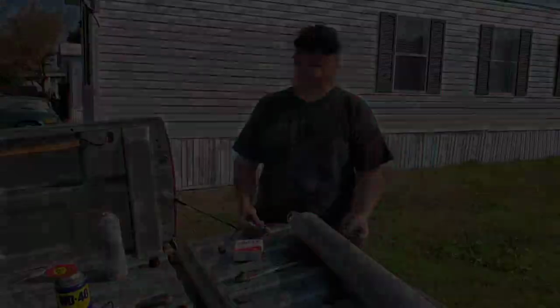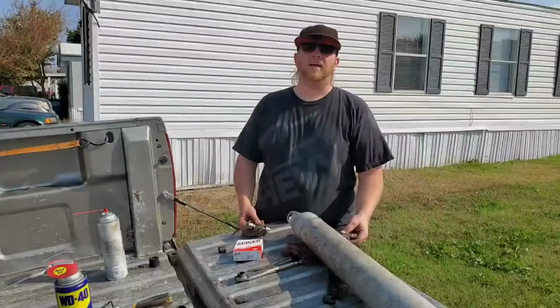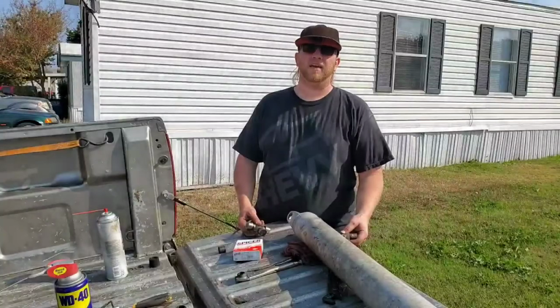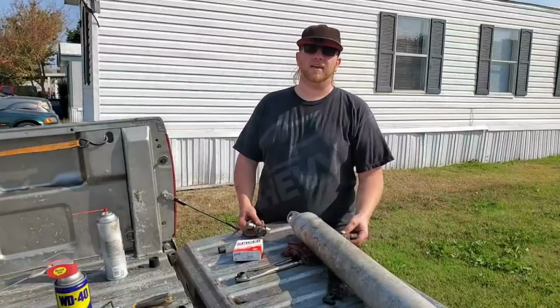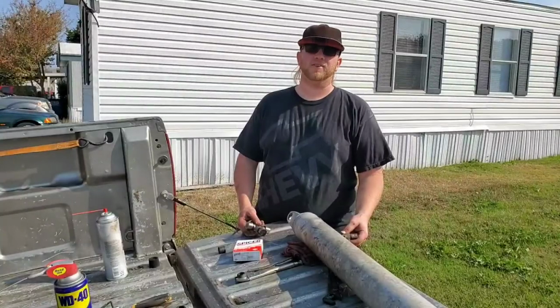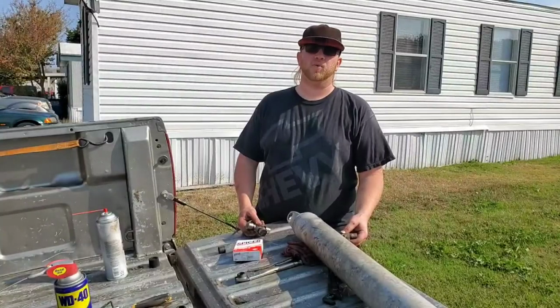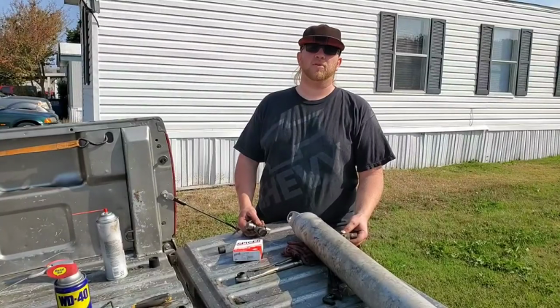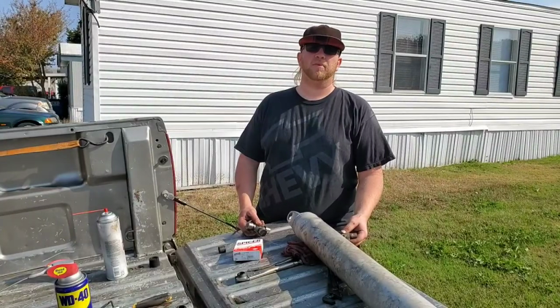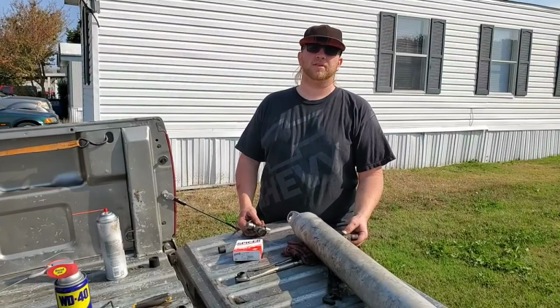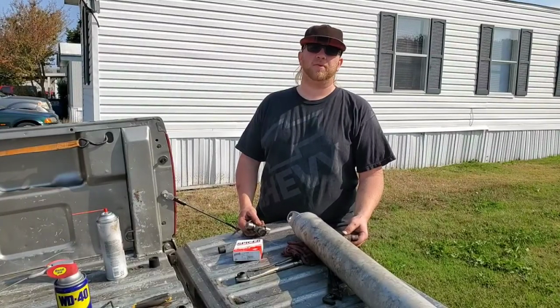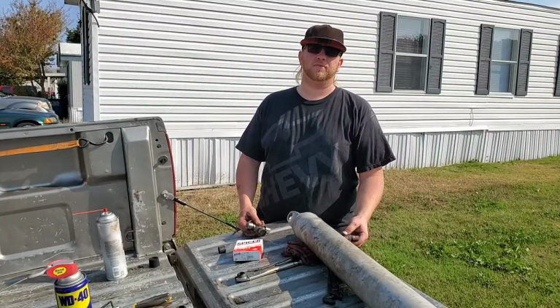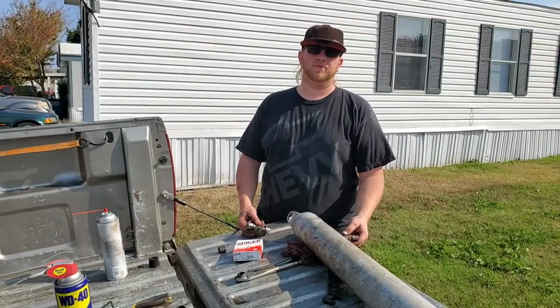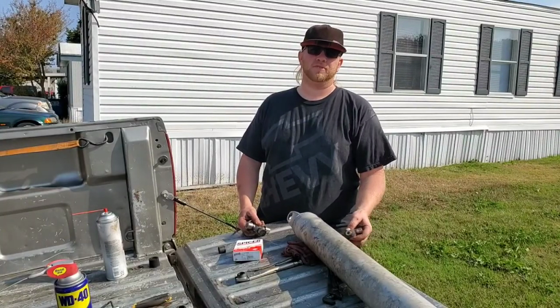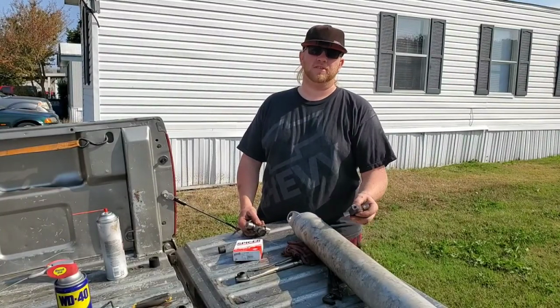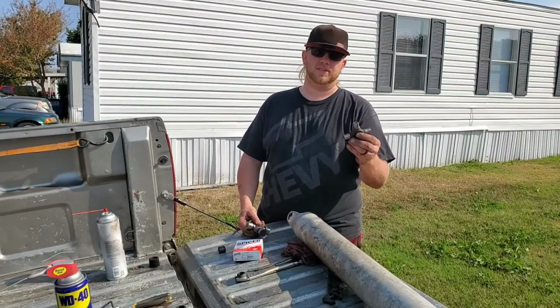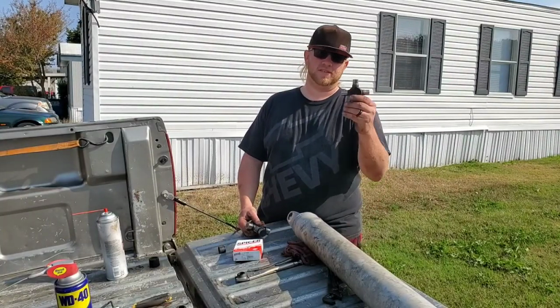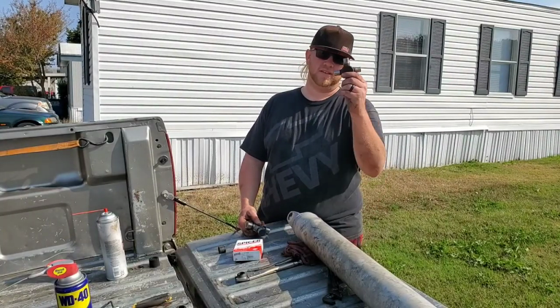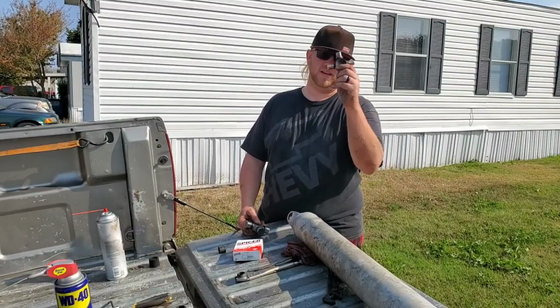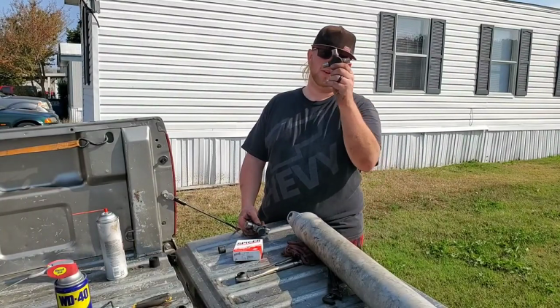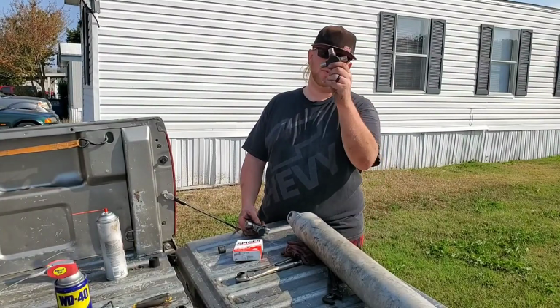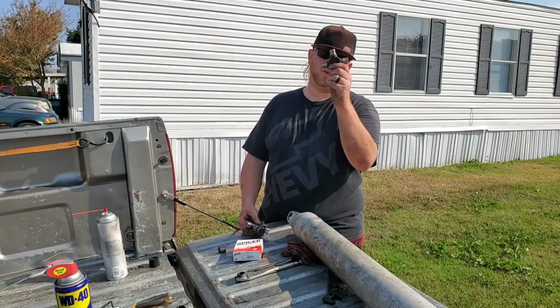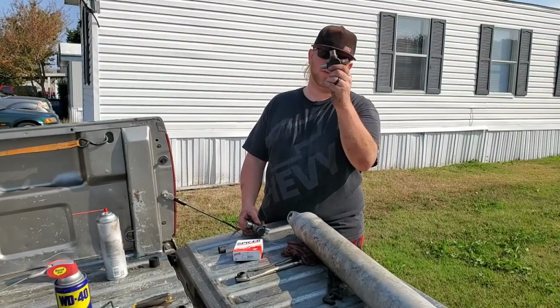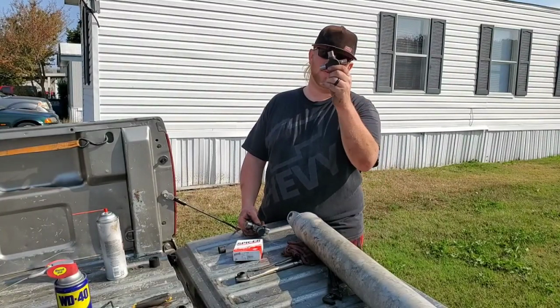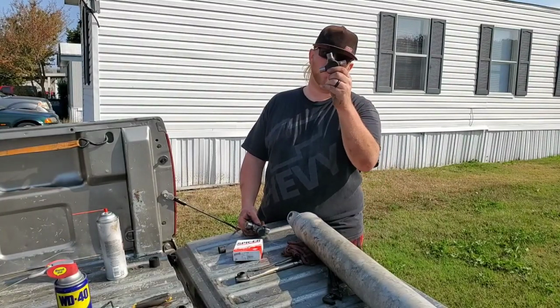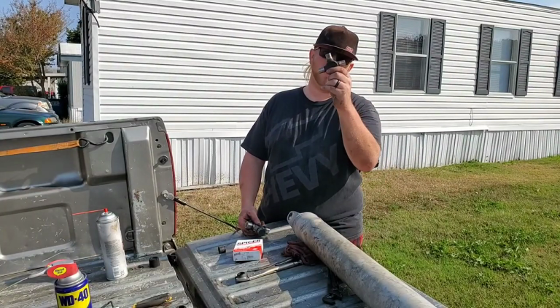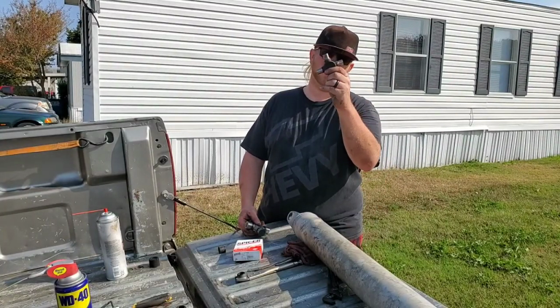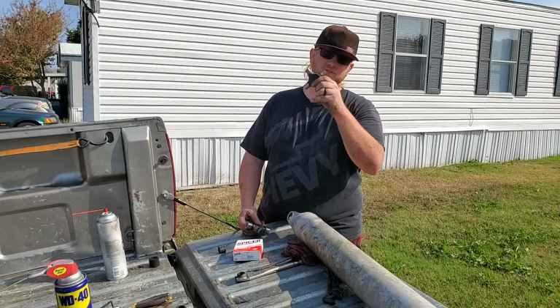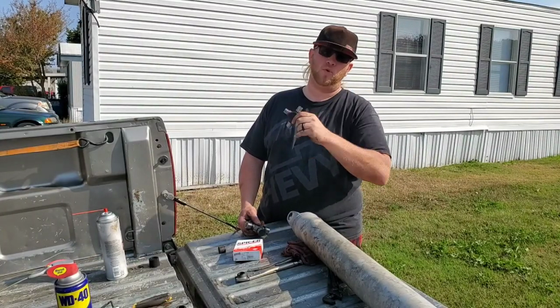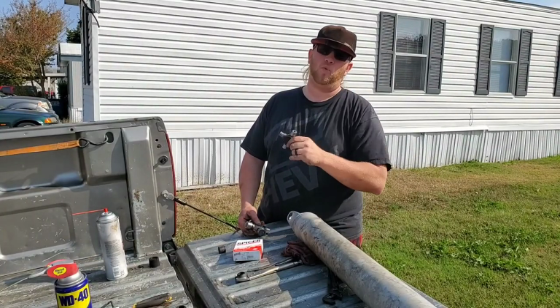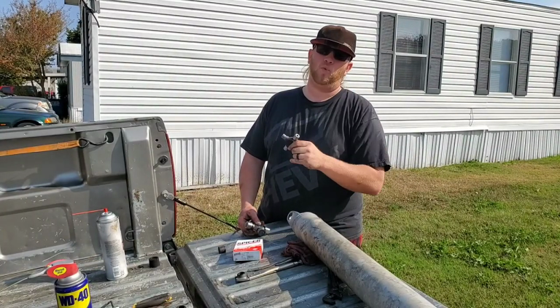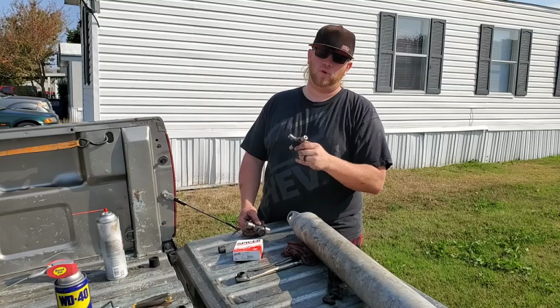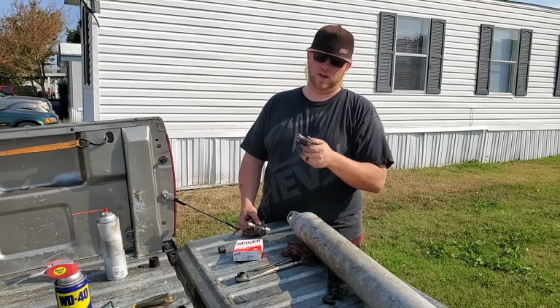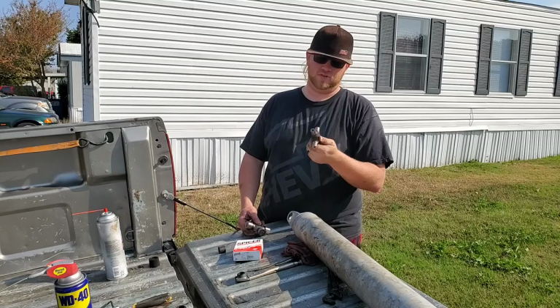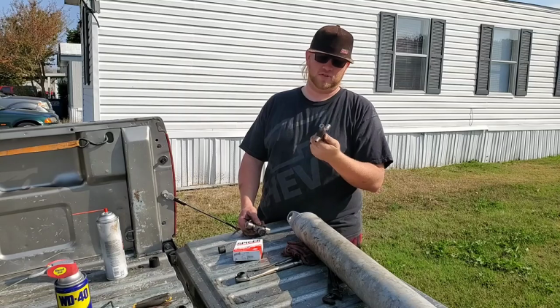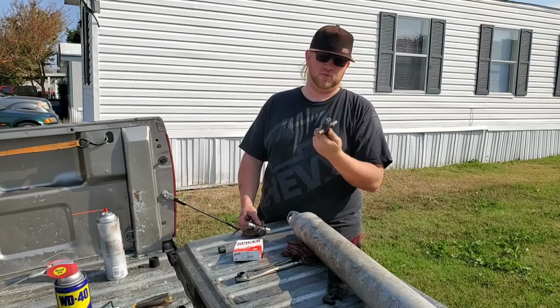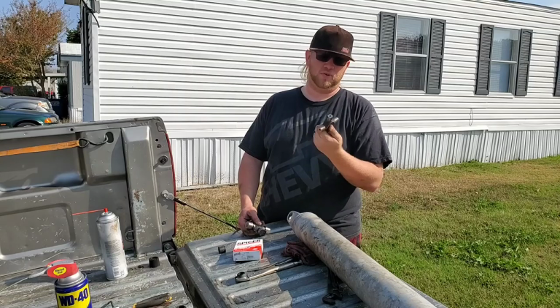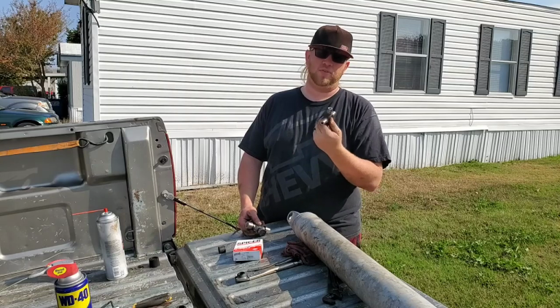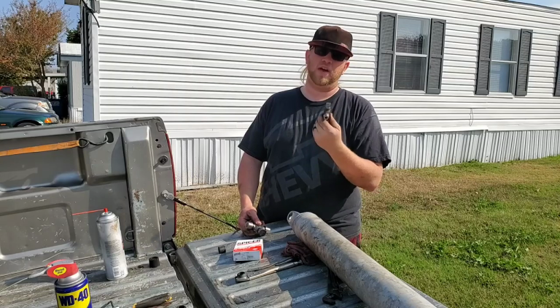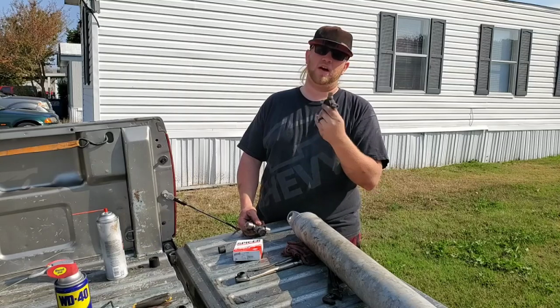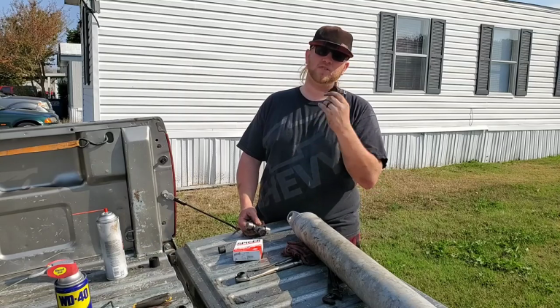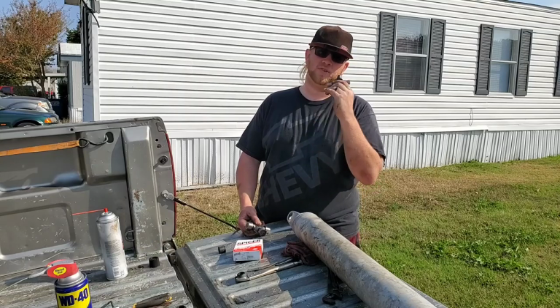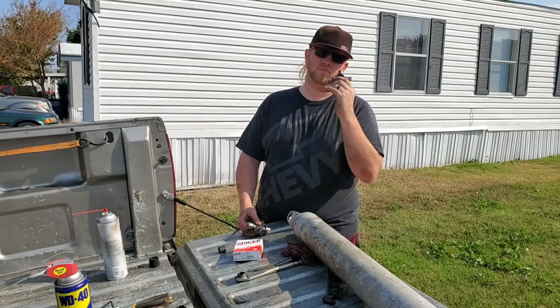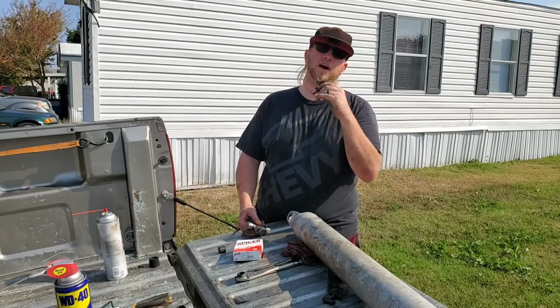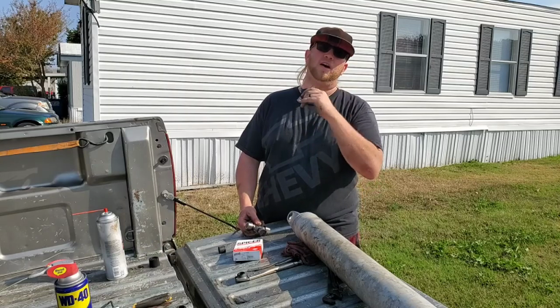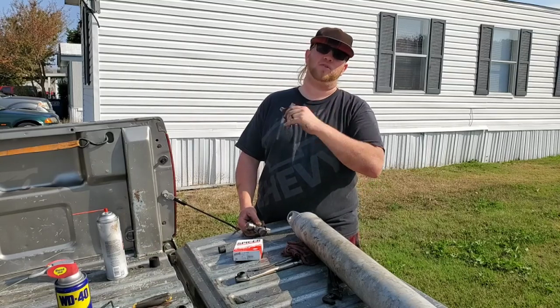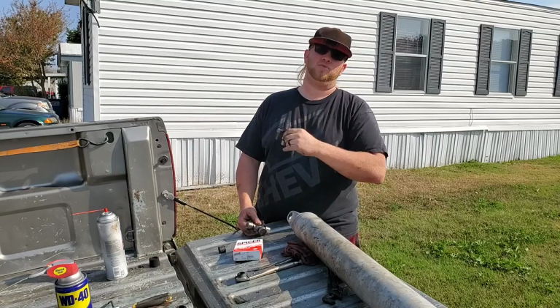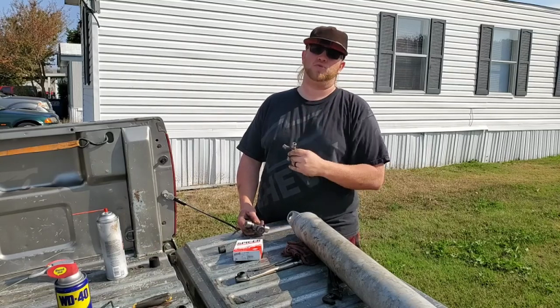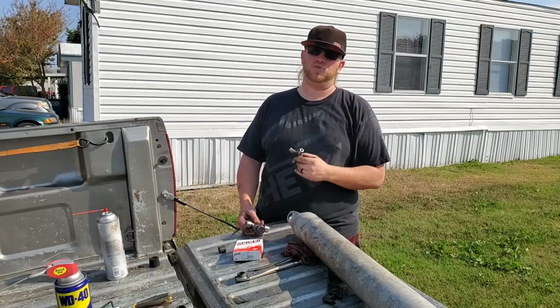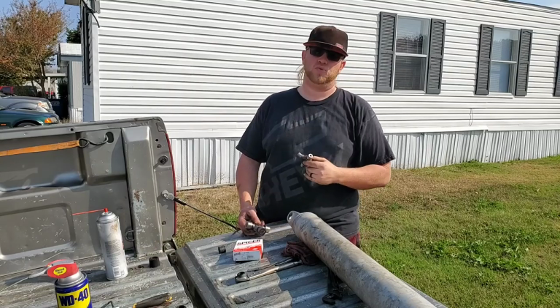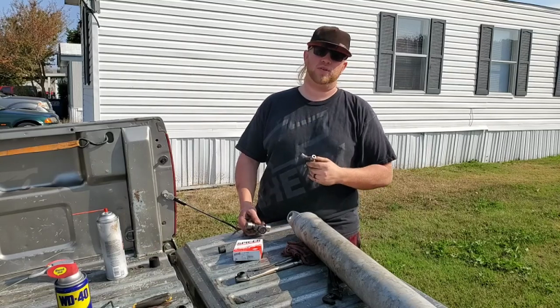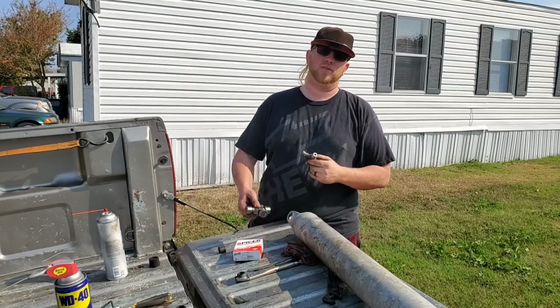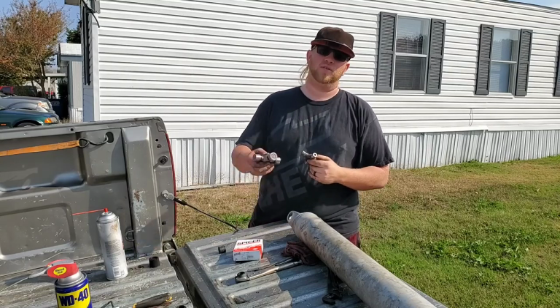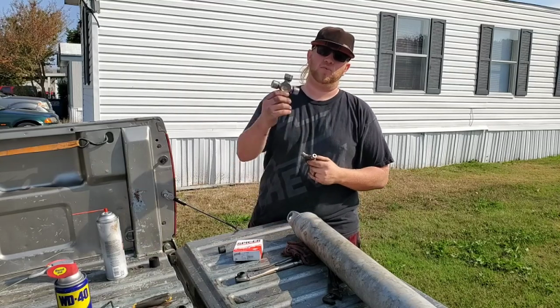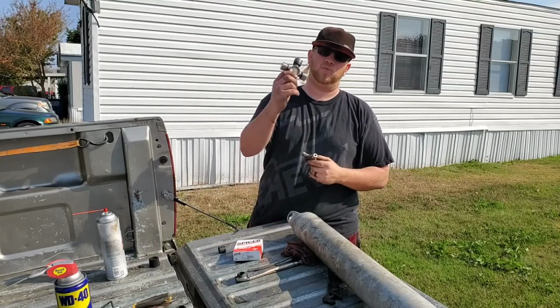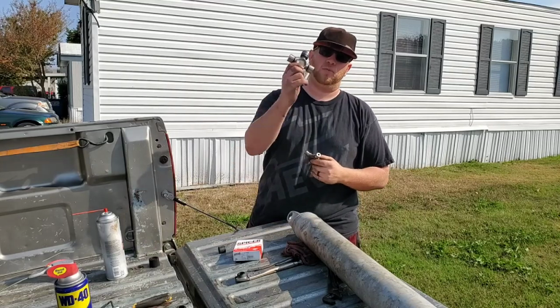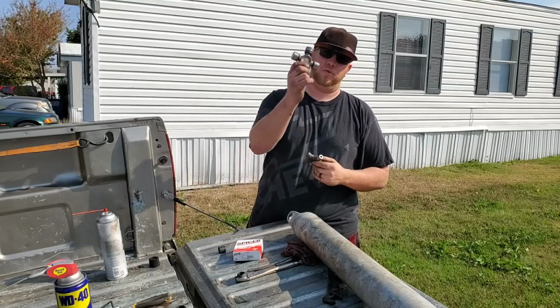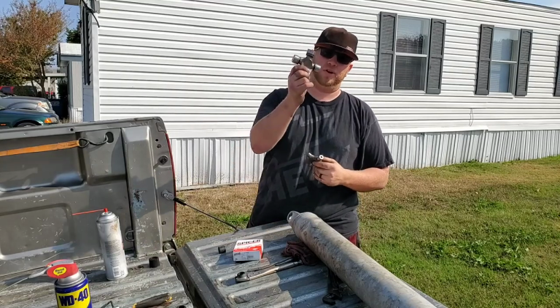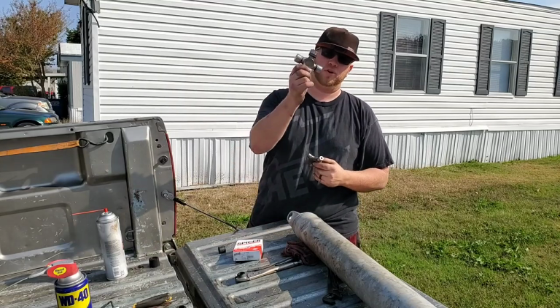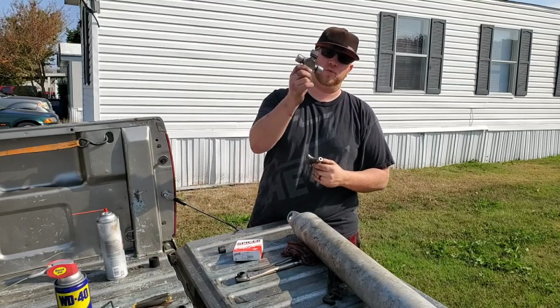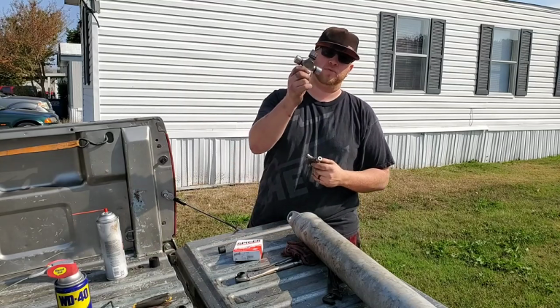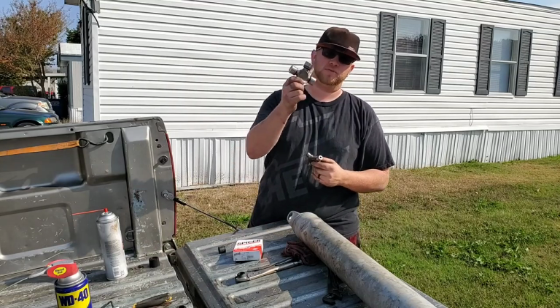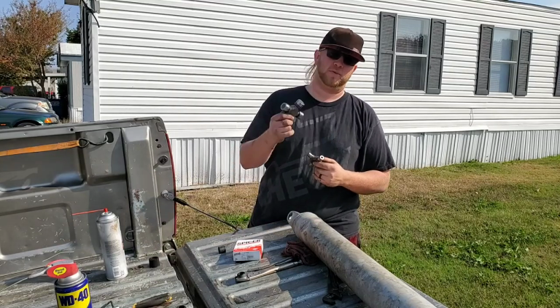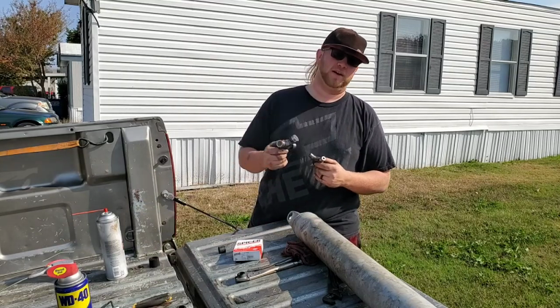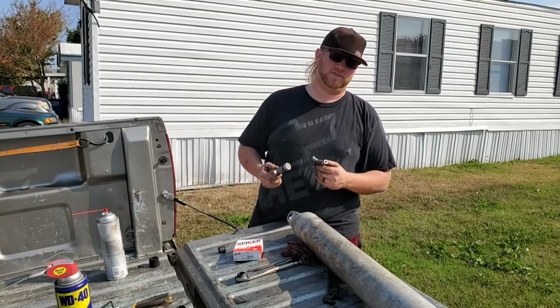Hey guys, welcome back to Pipe Dreams Unleashed. Today we're going to be replacing this old worn out 200,000 mile U-joint with a brand new one from Spicer.